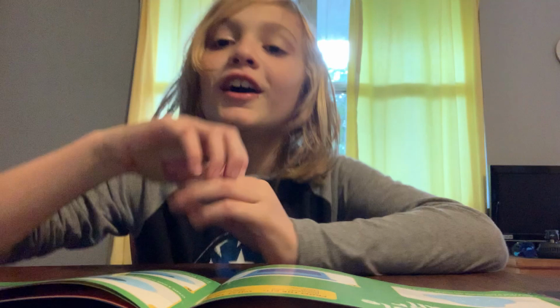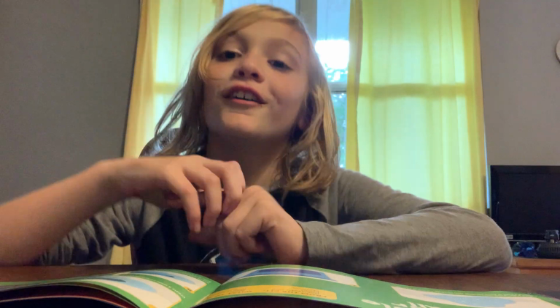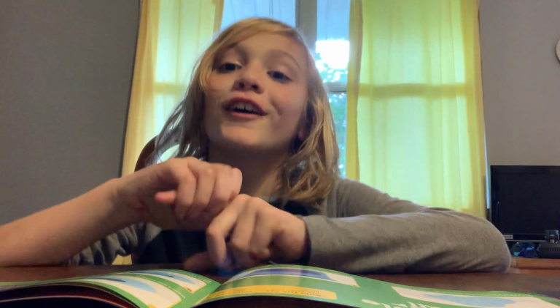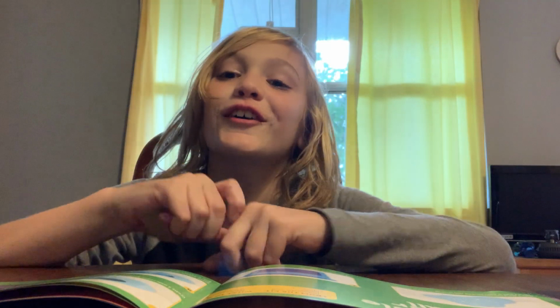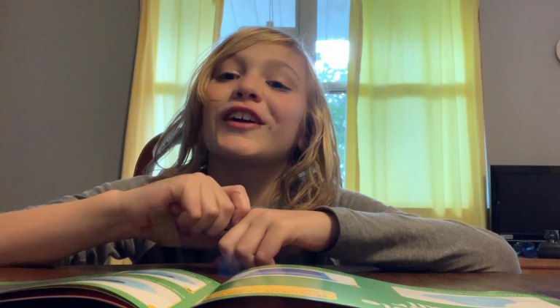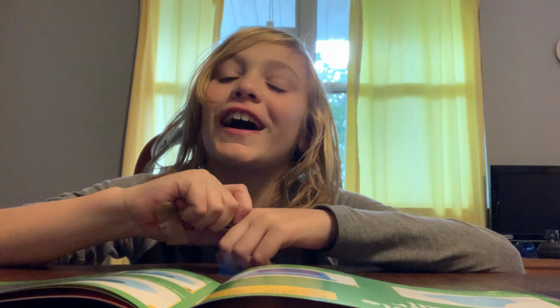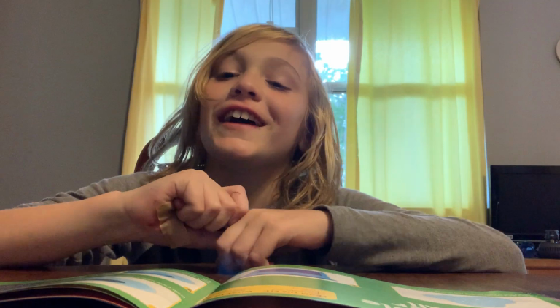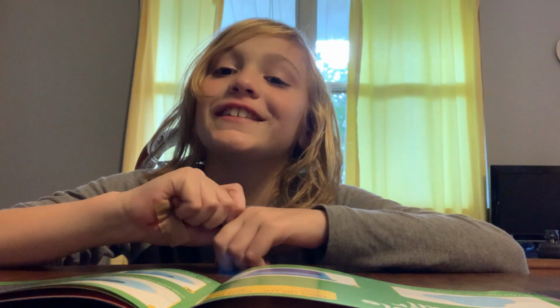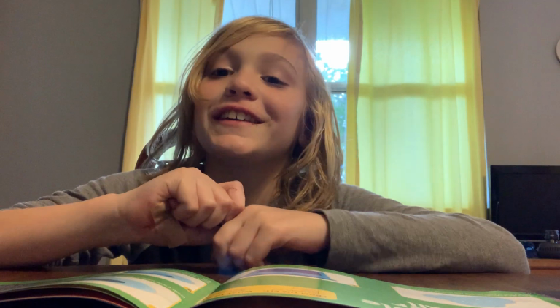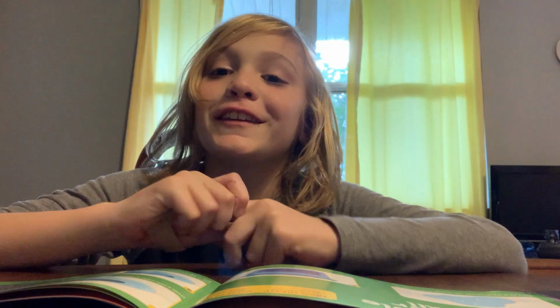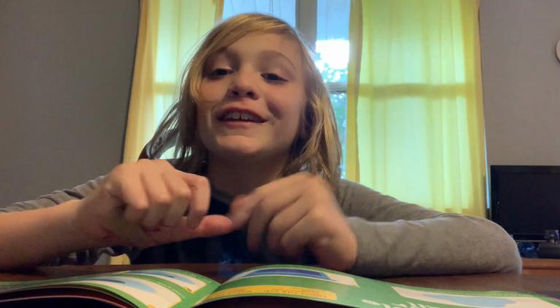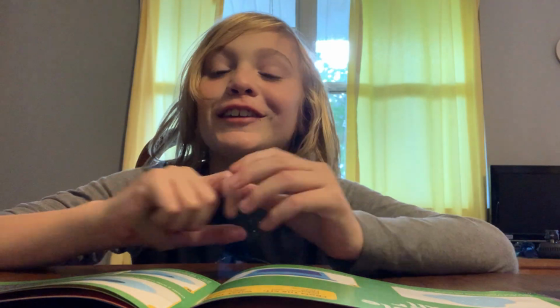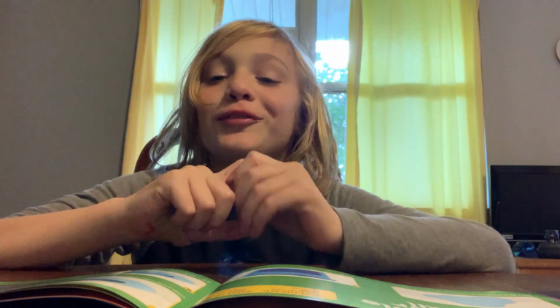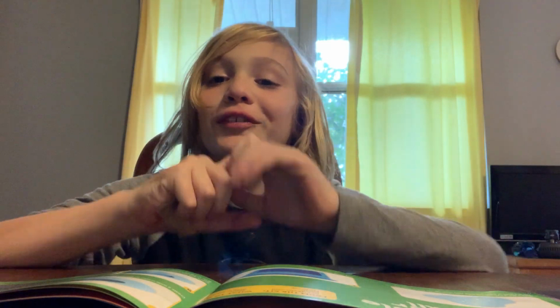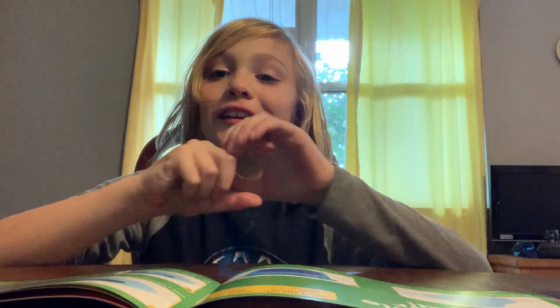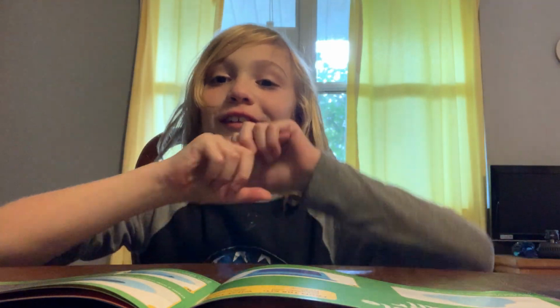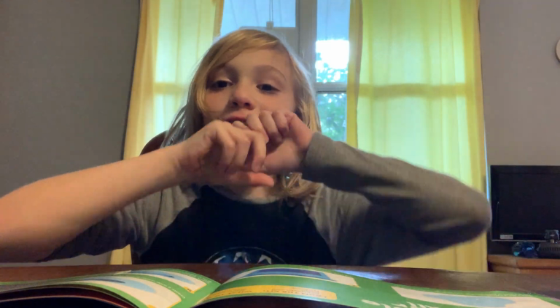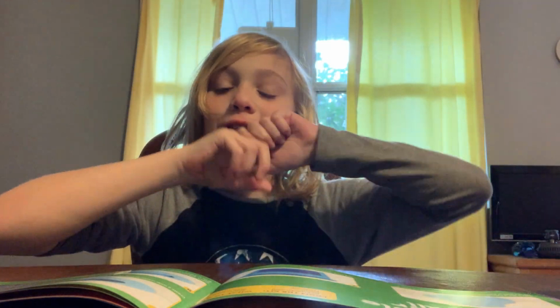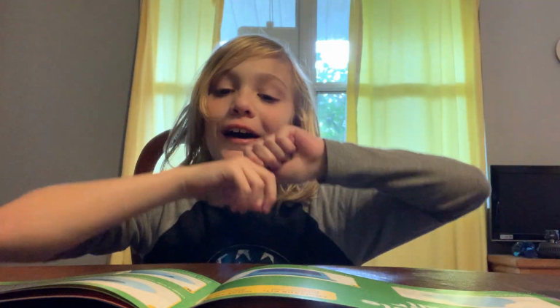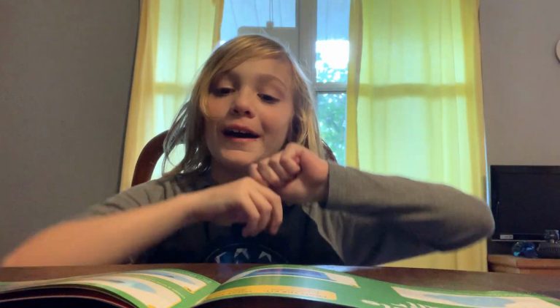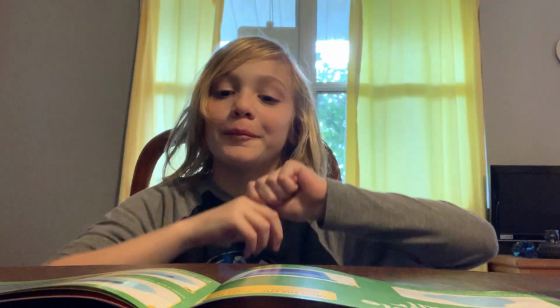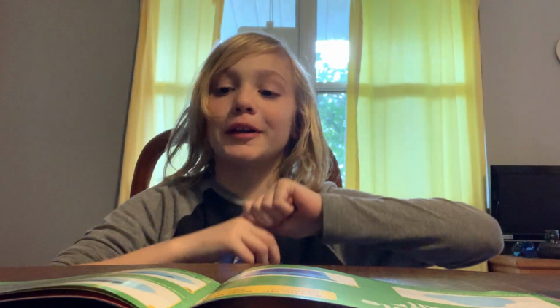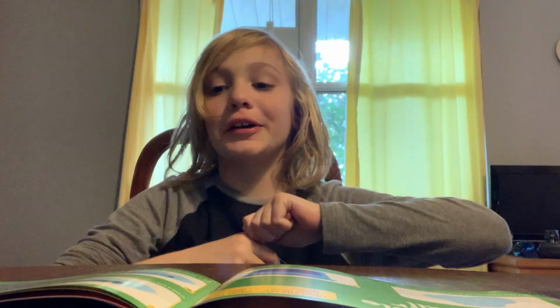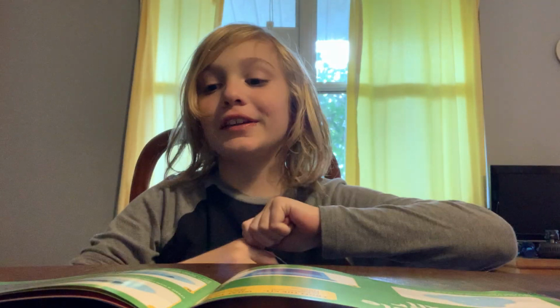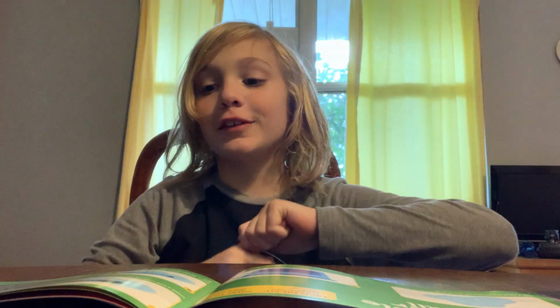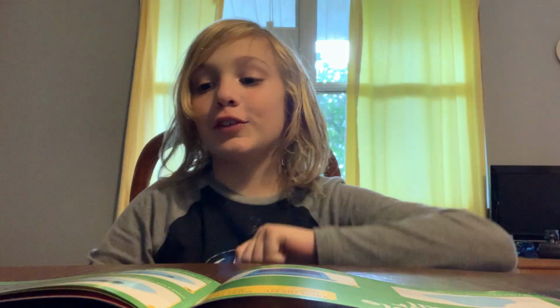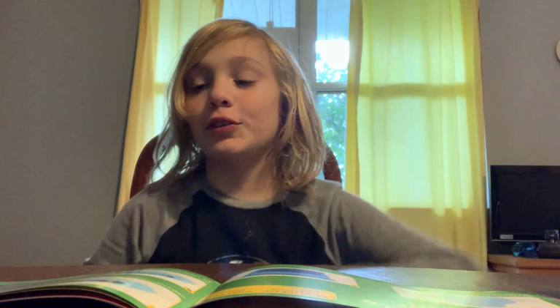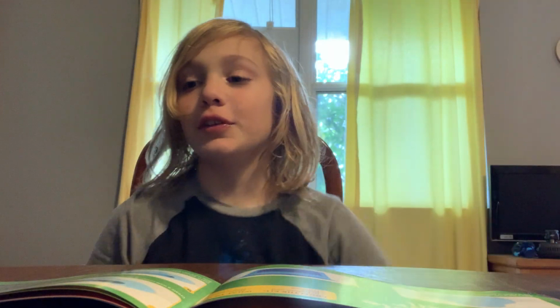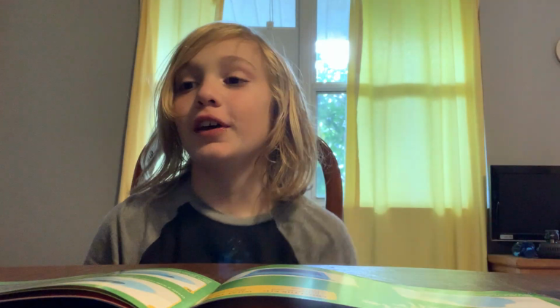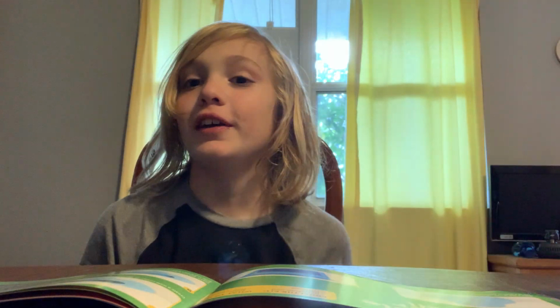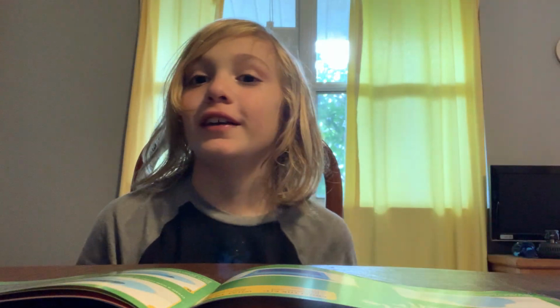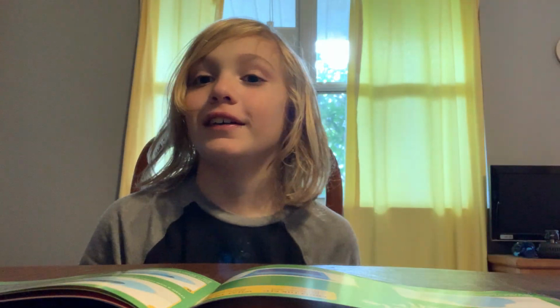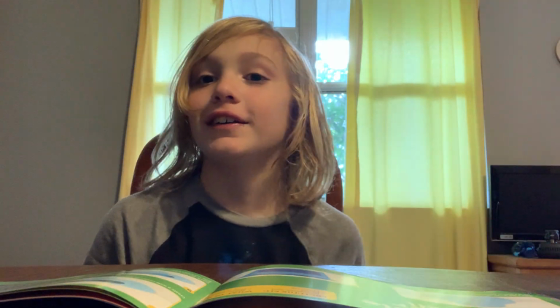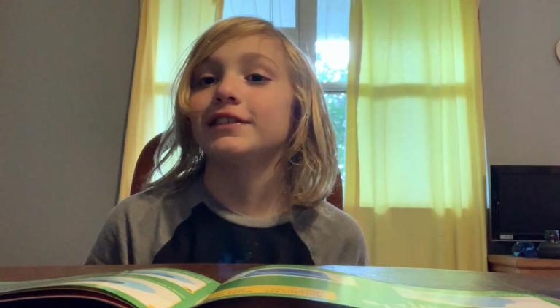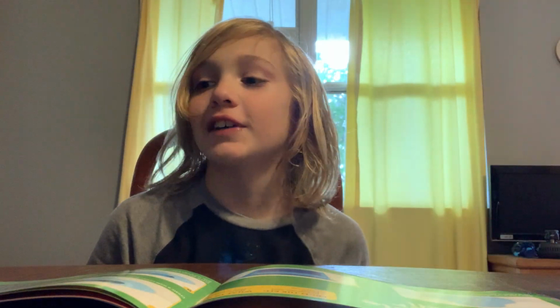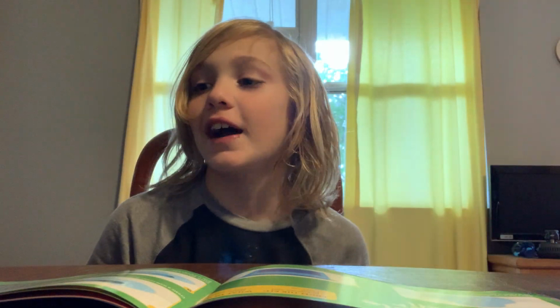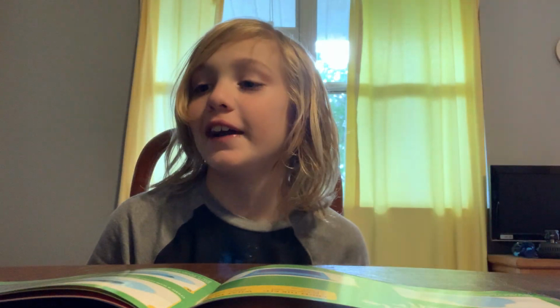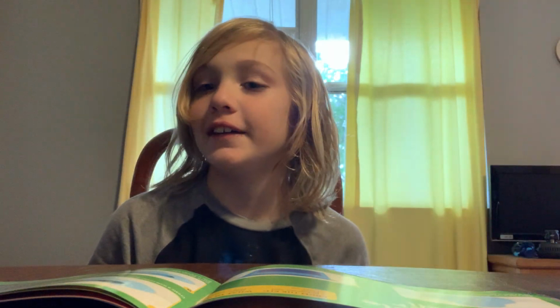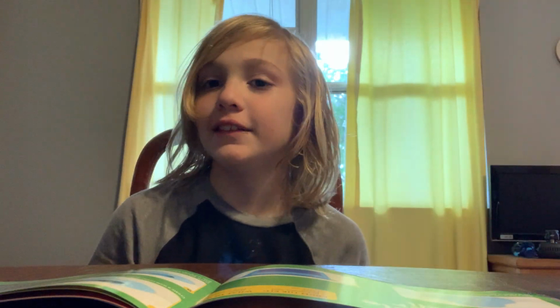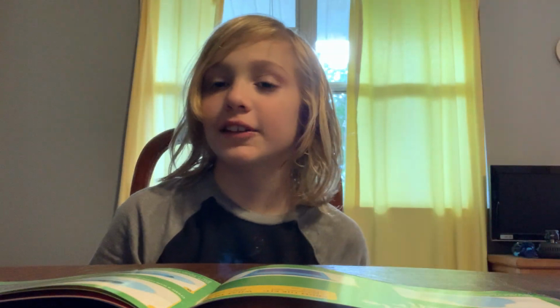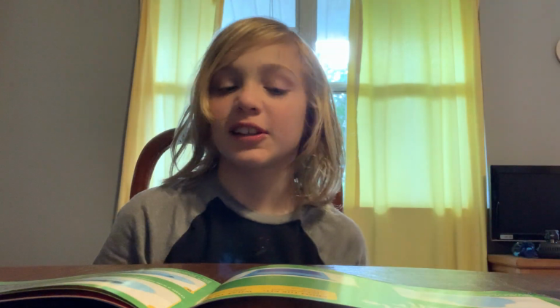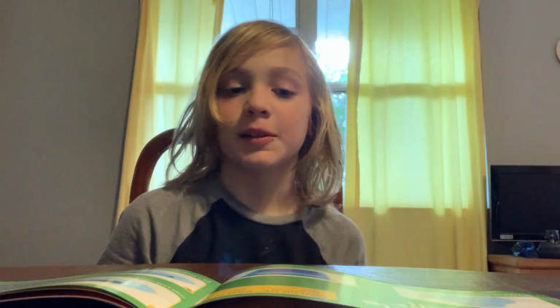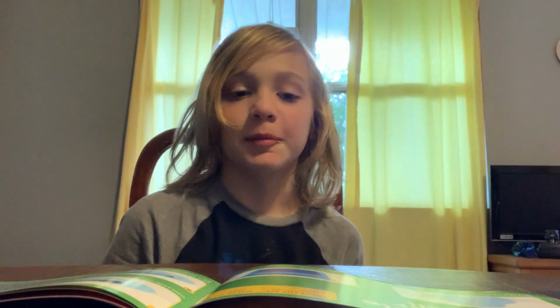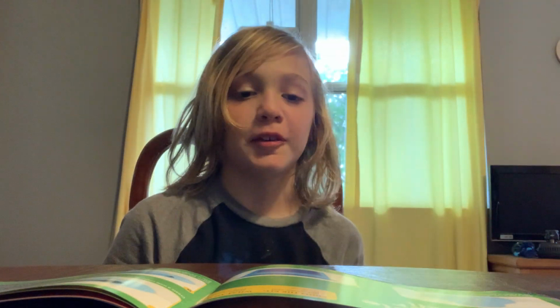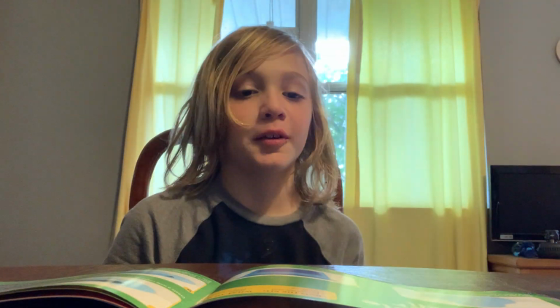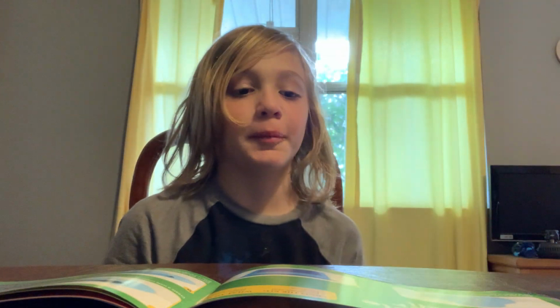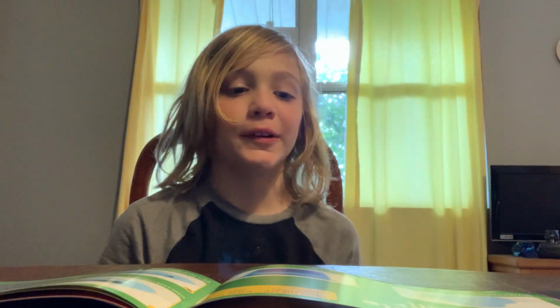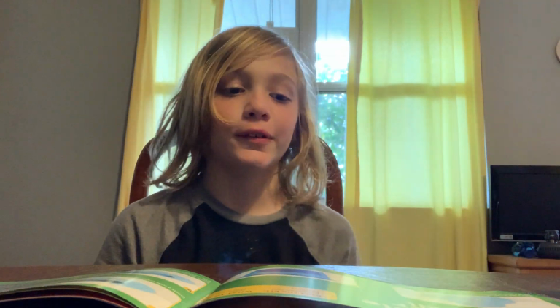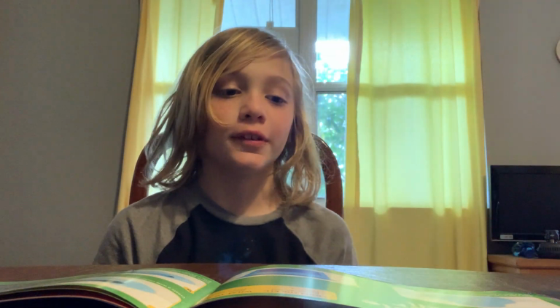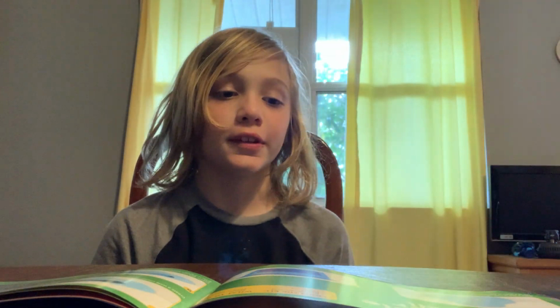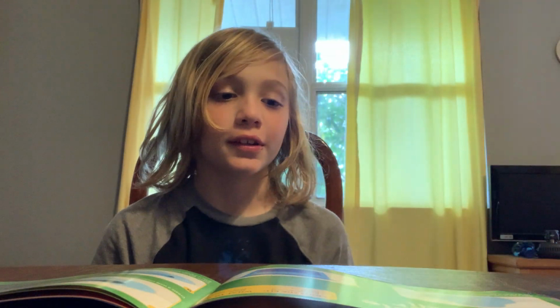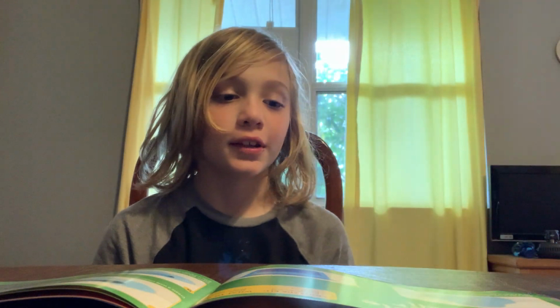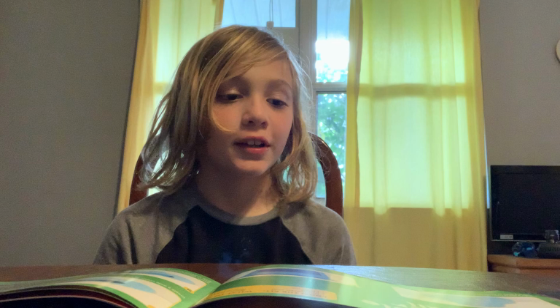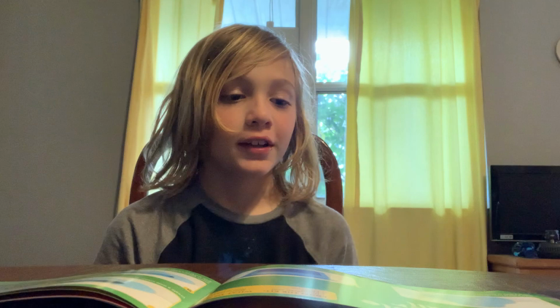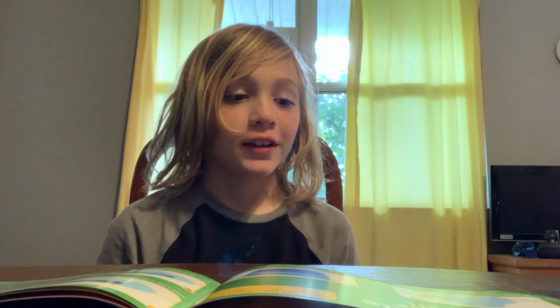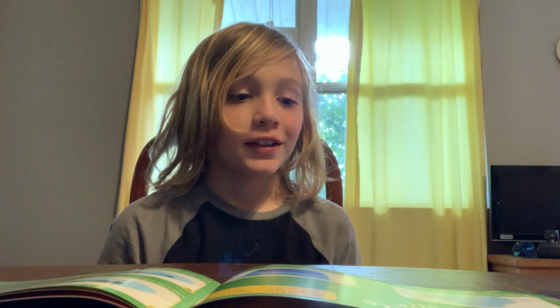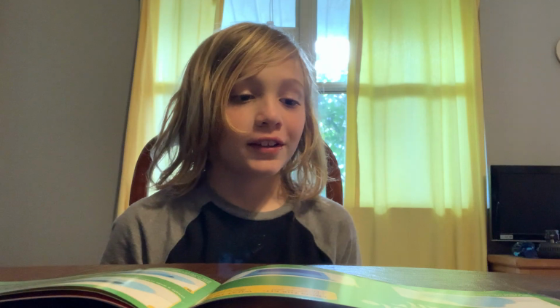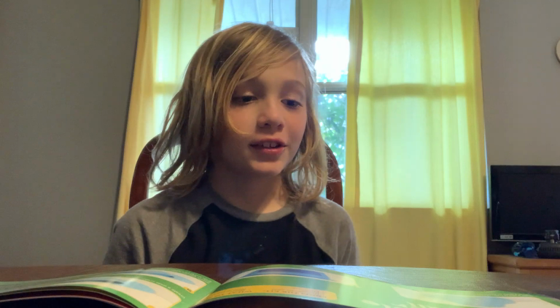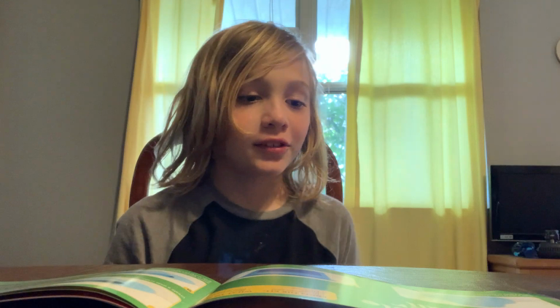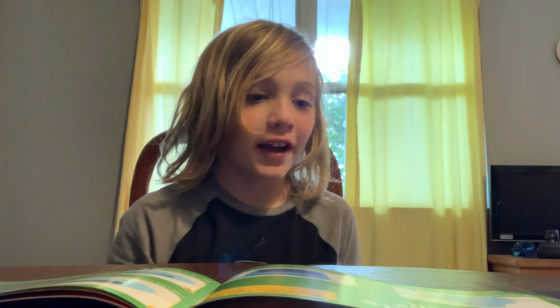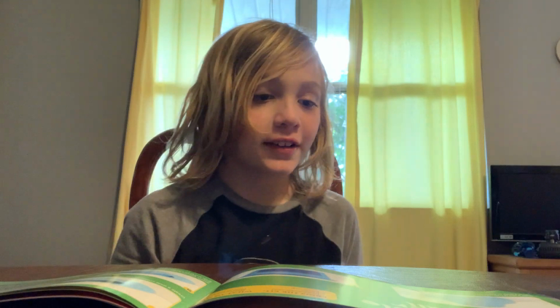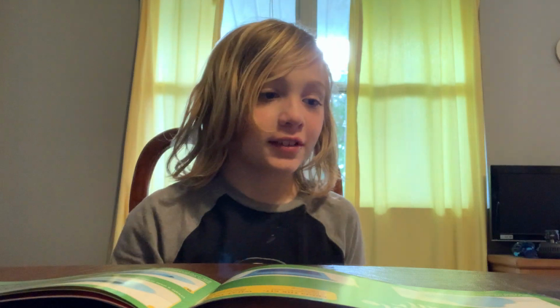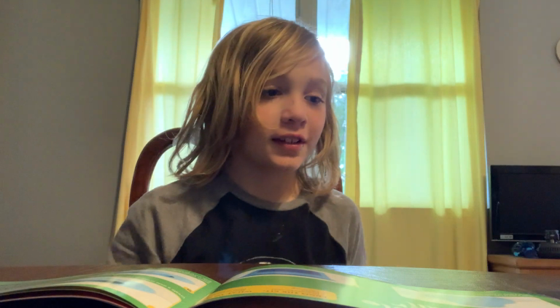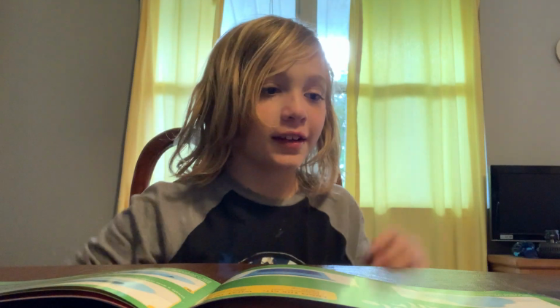Hello guys, in this video I'm going to do a science experiment. So let's see.